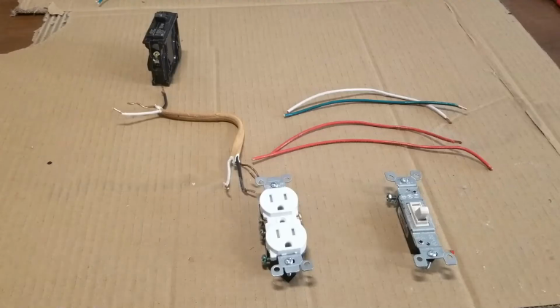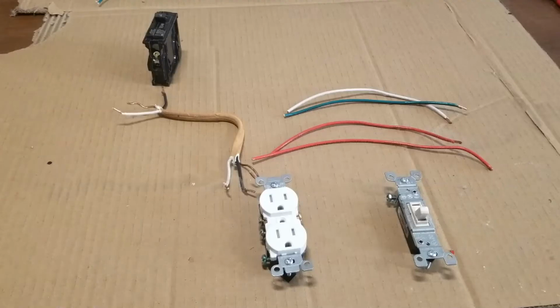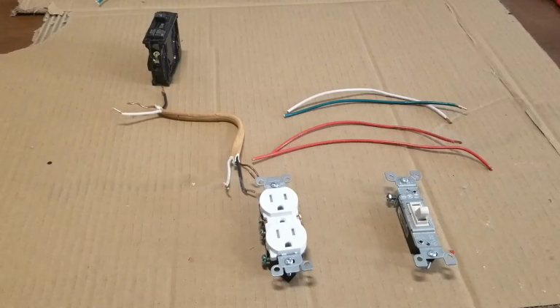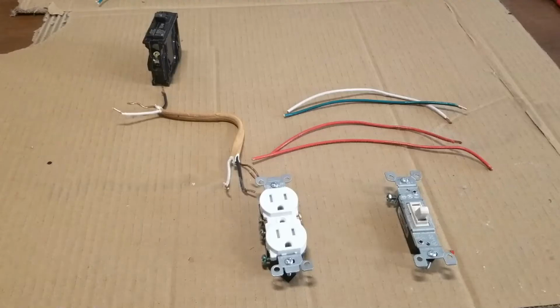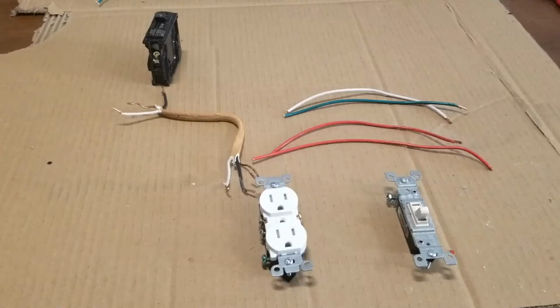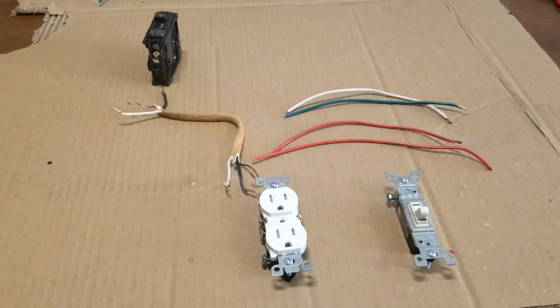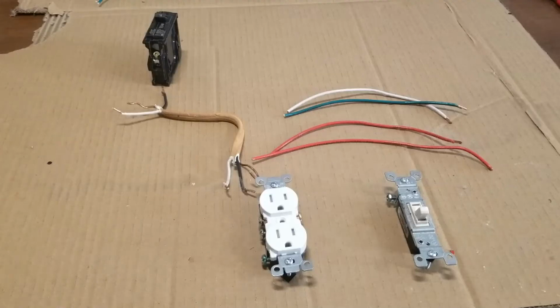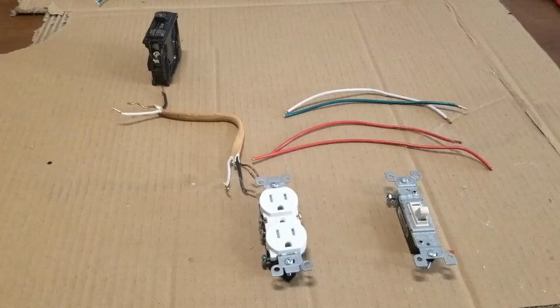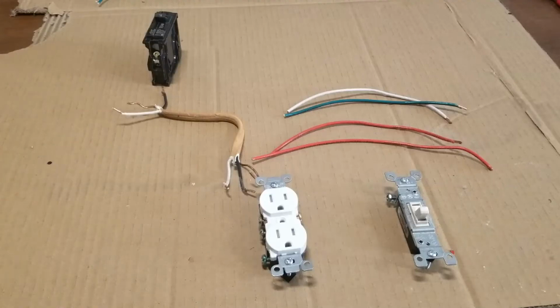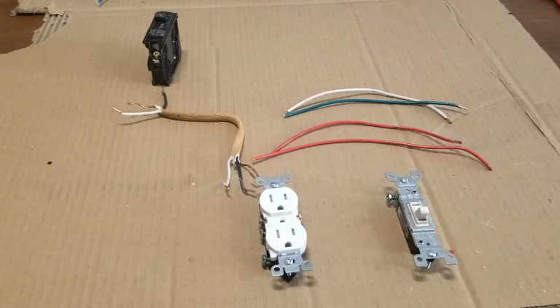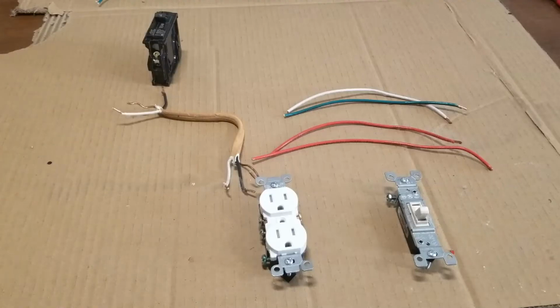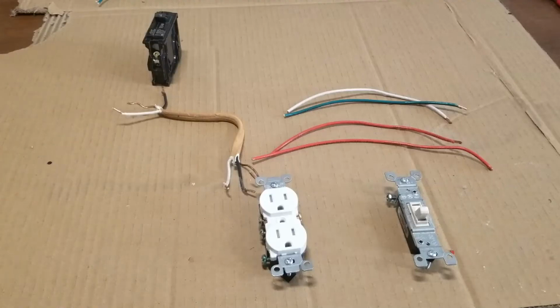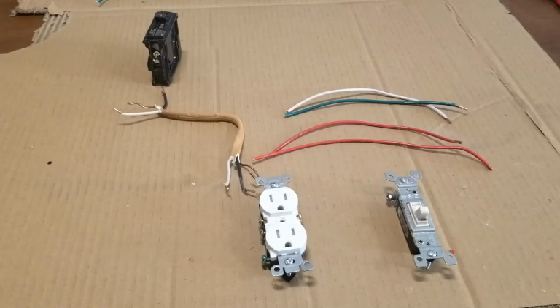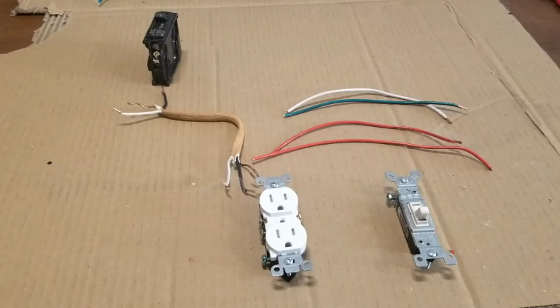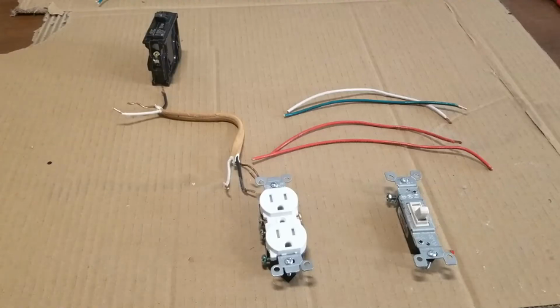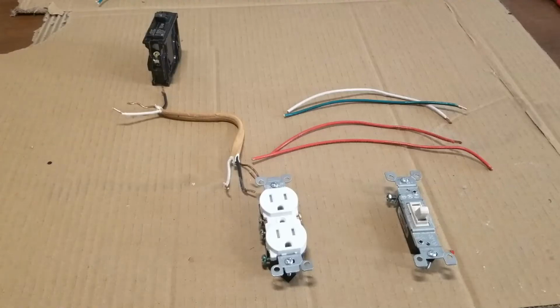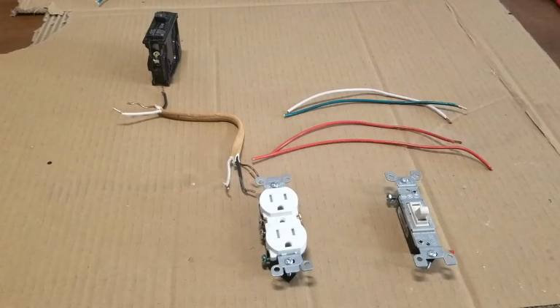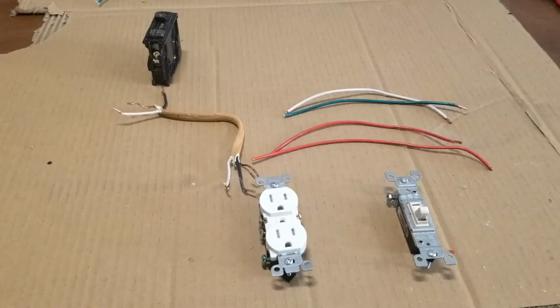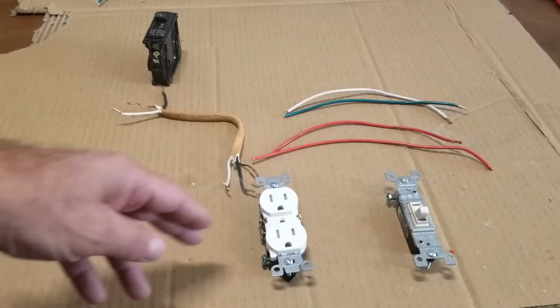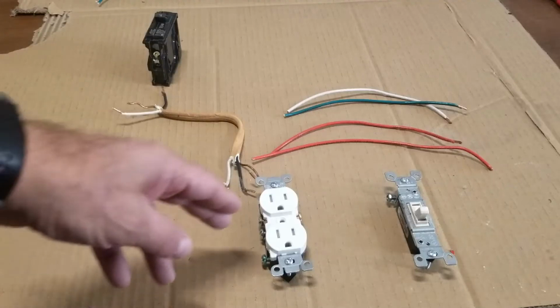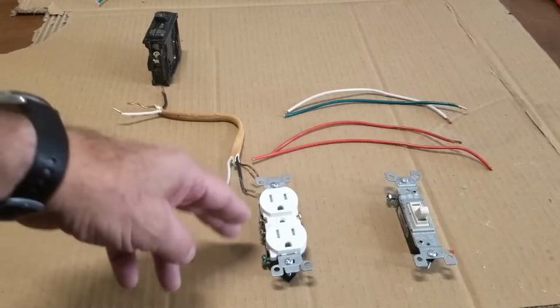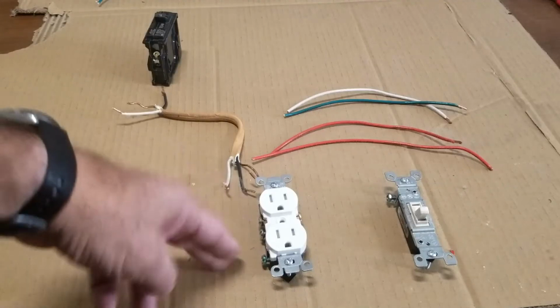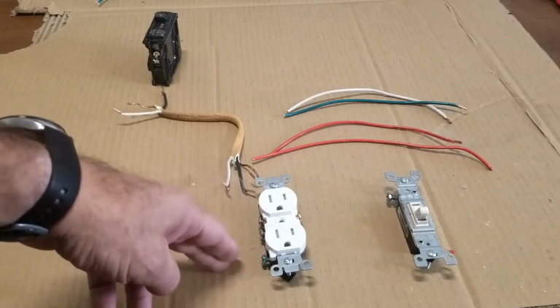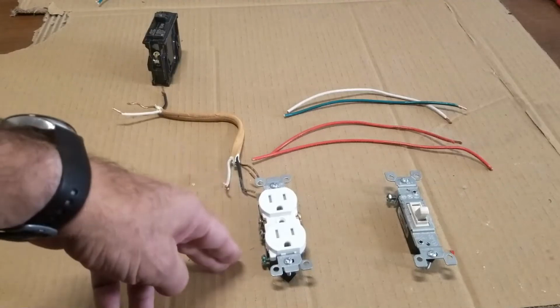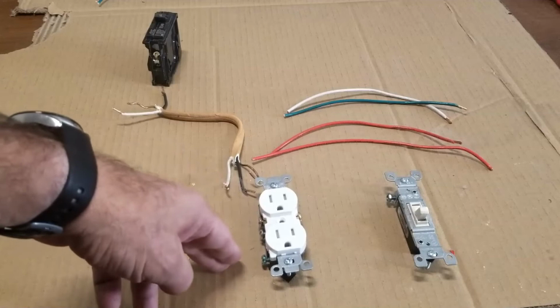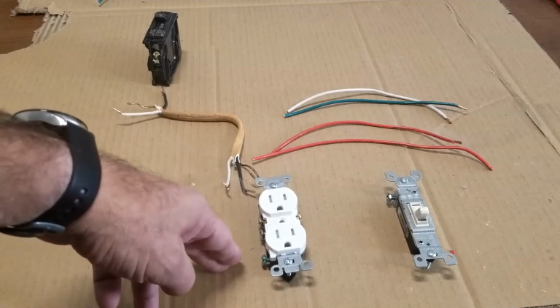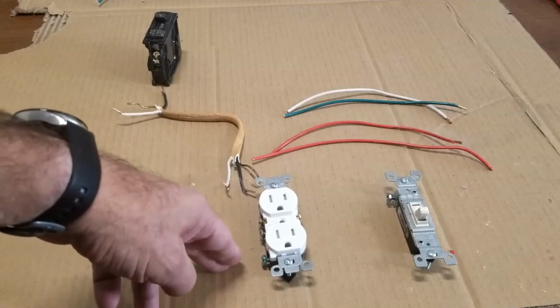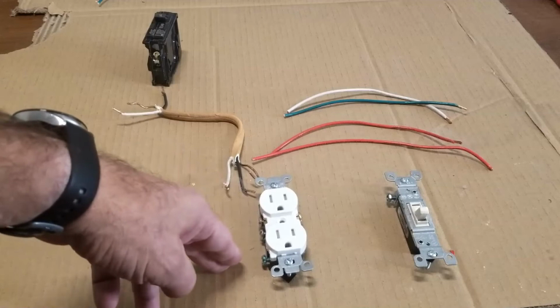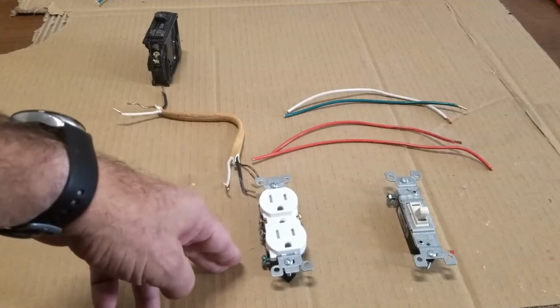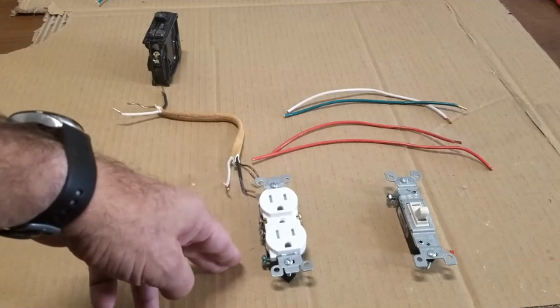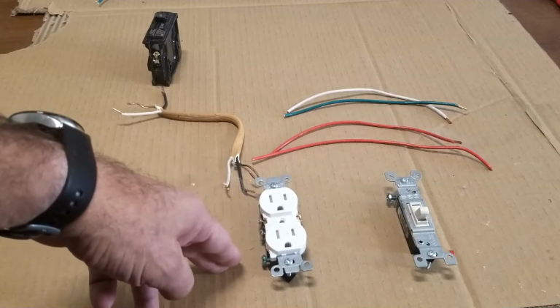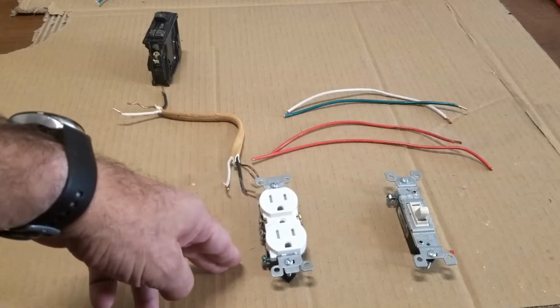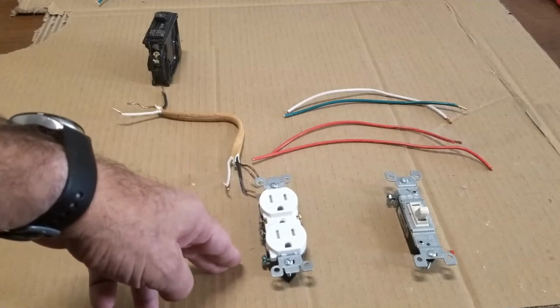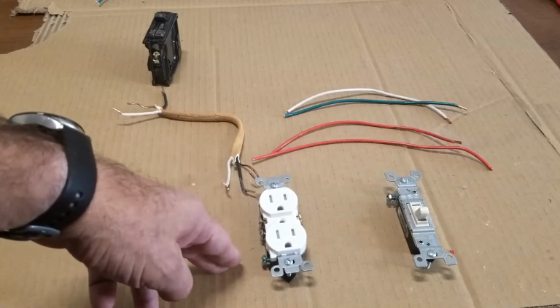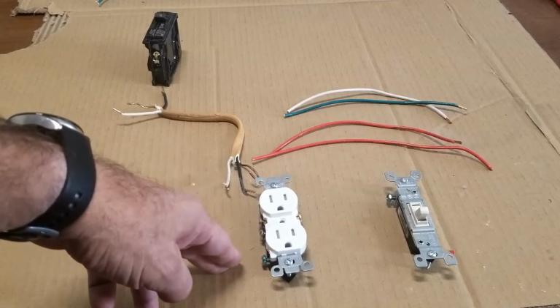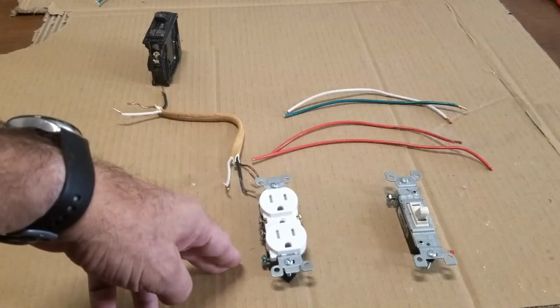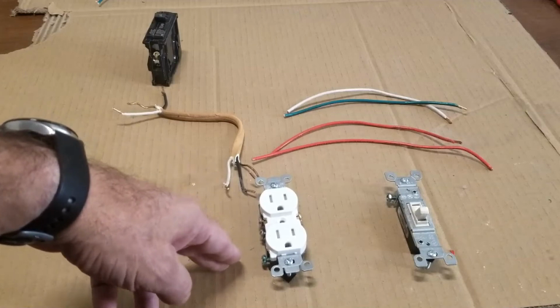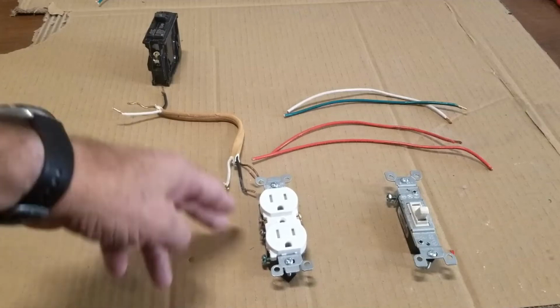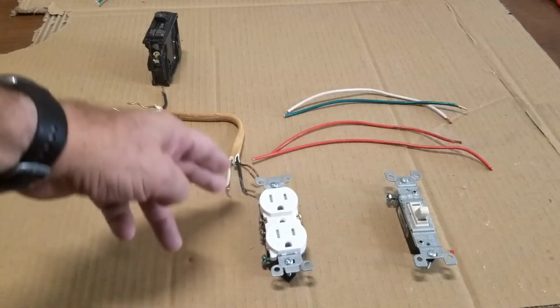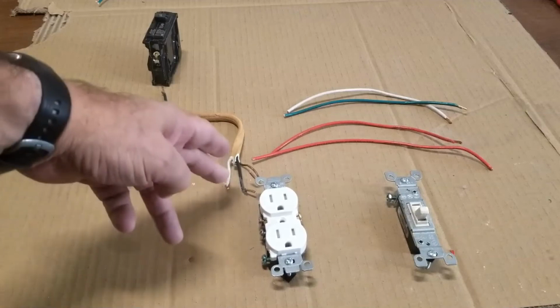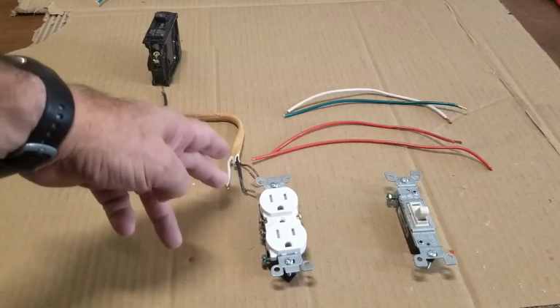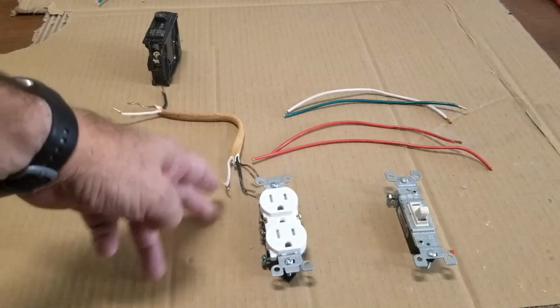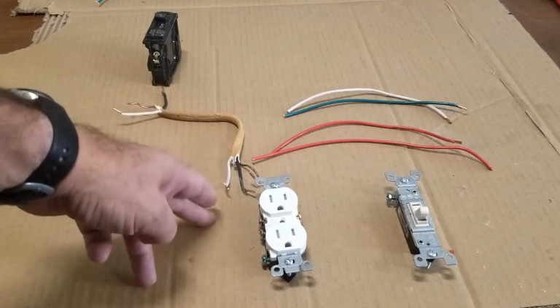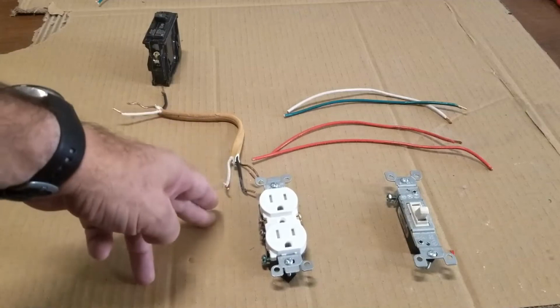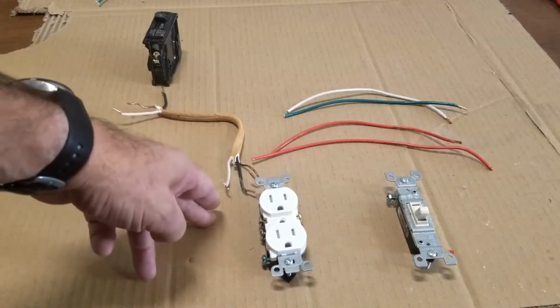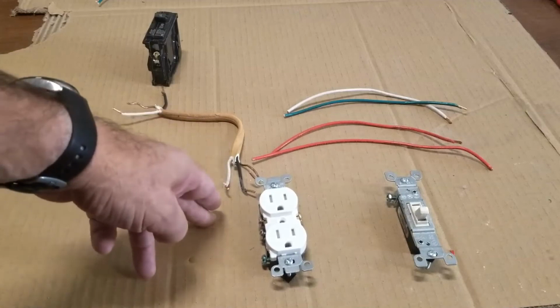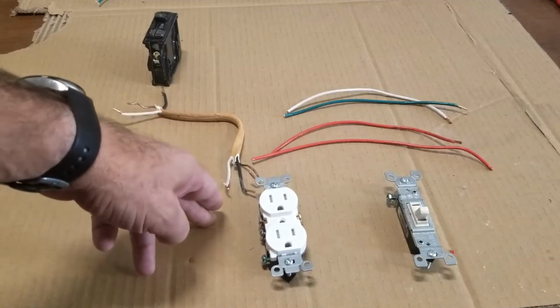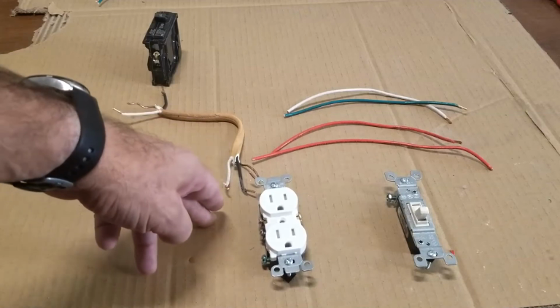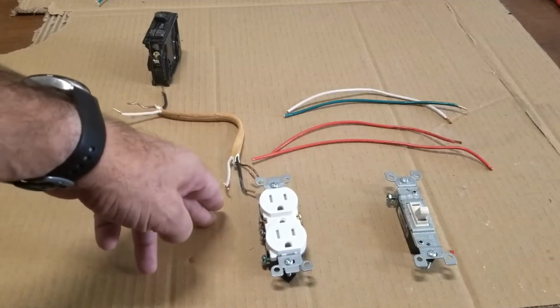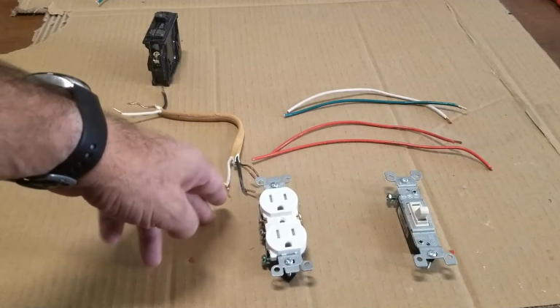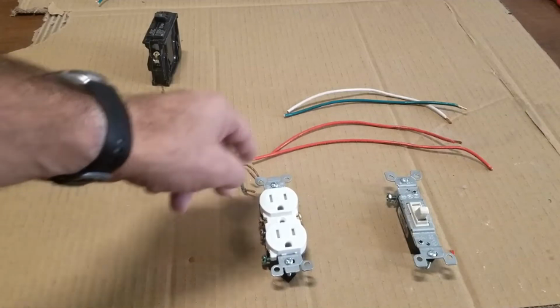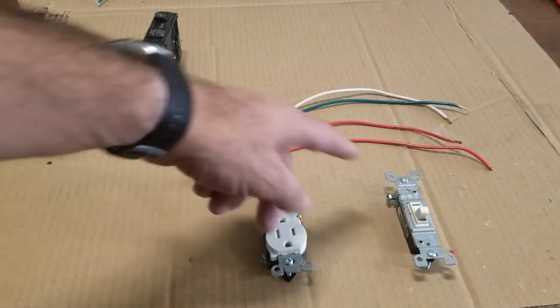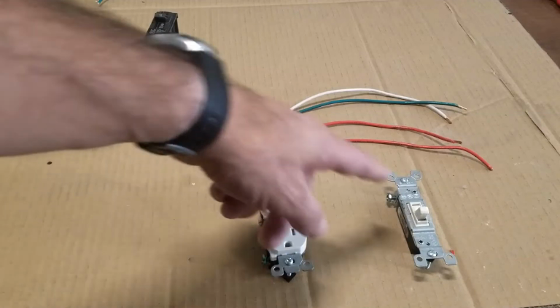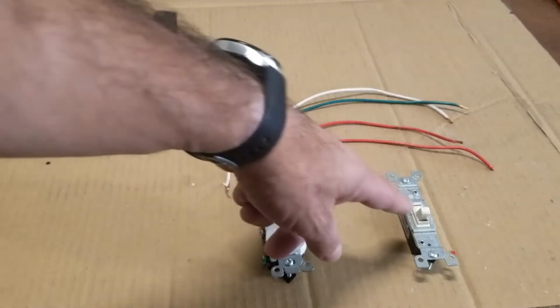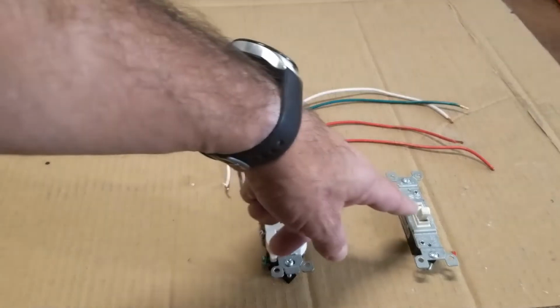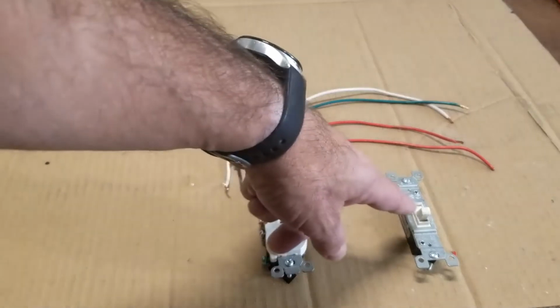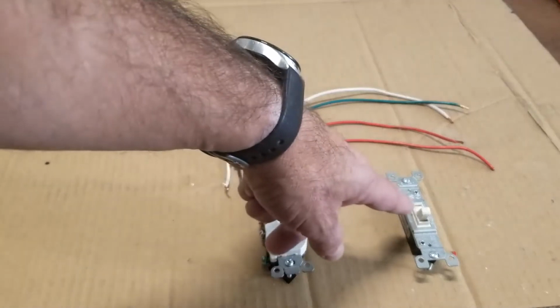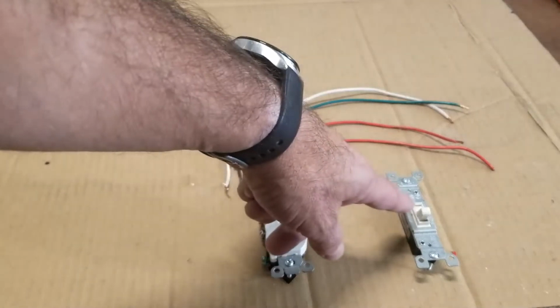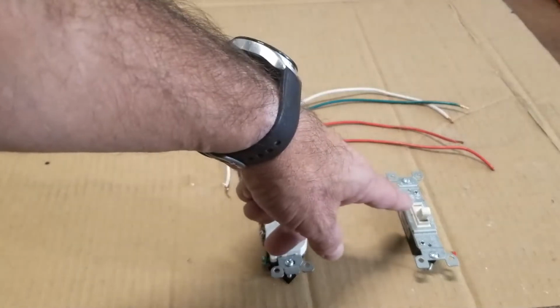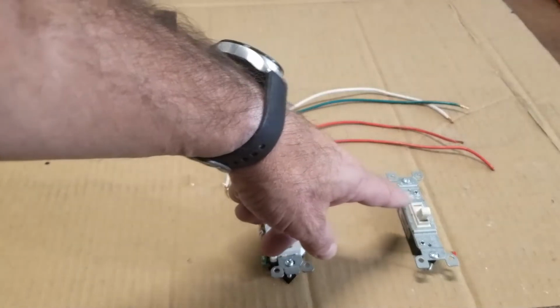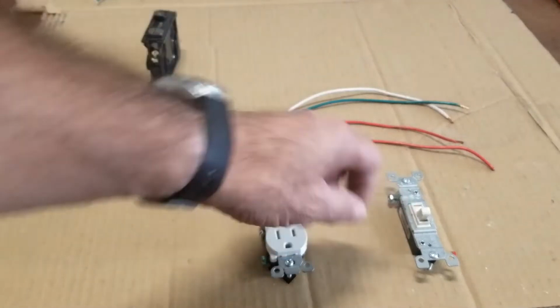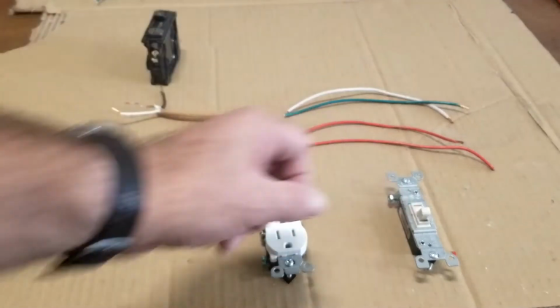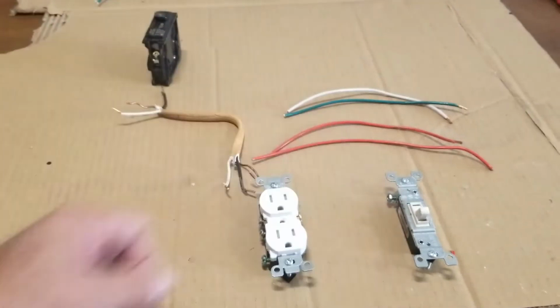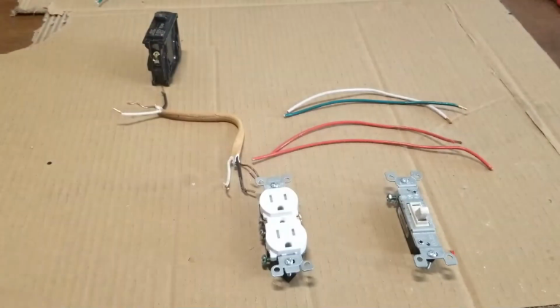Electricians will call this a 'half hot' because basically half of it's always going to be hot, and the other side is only going to be hot when you flip on the switch.